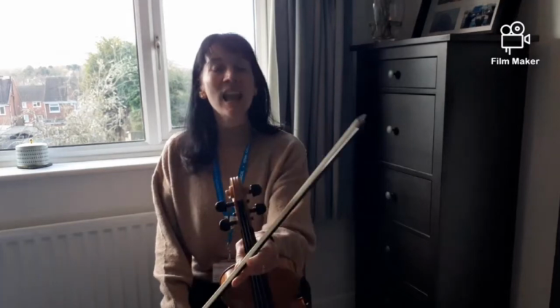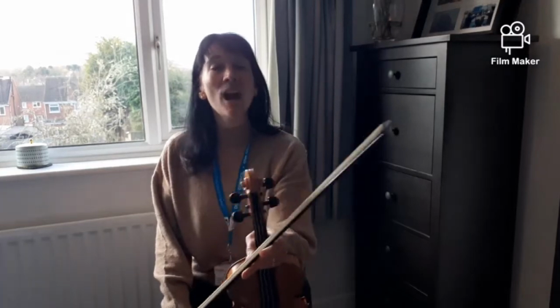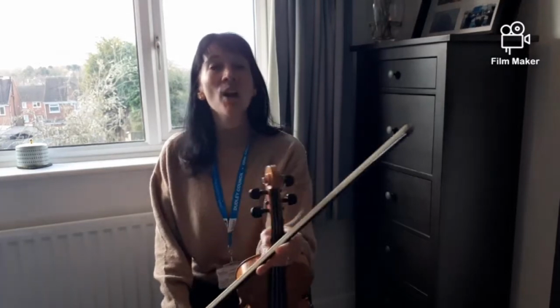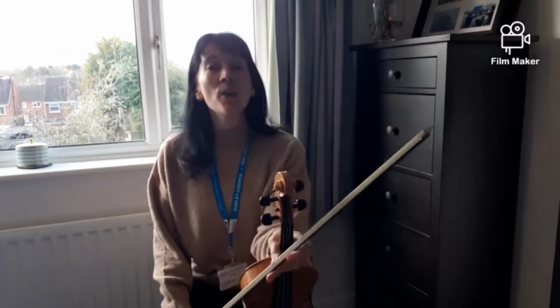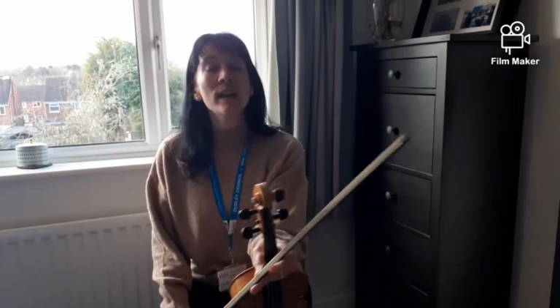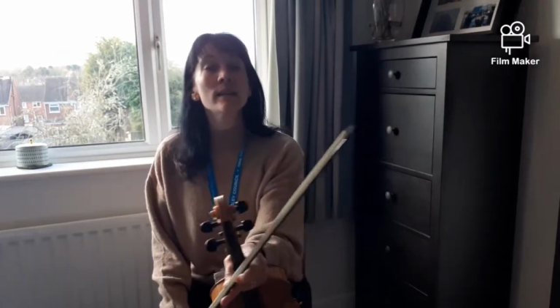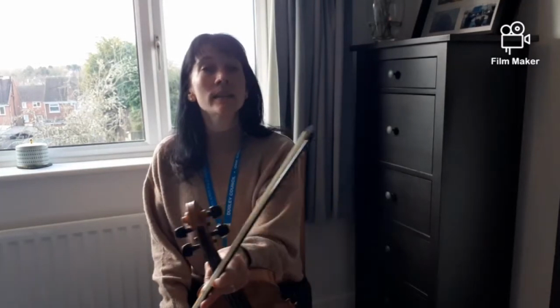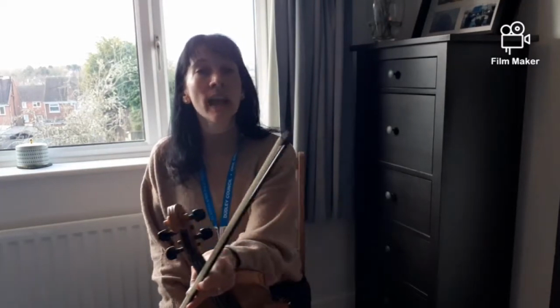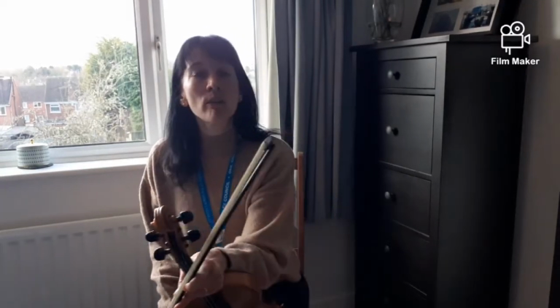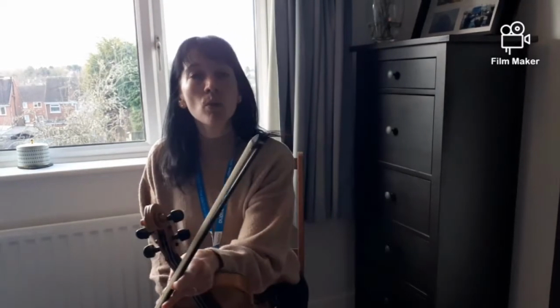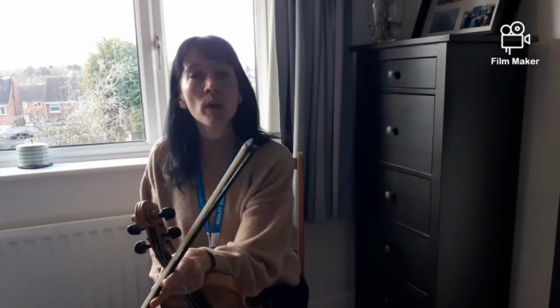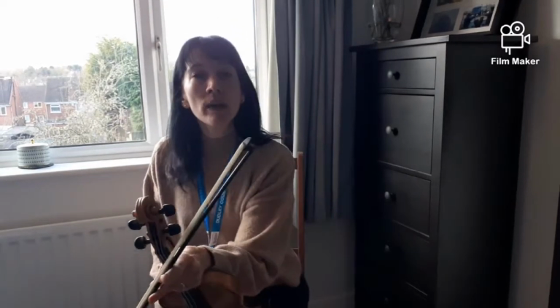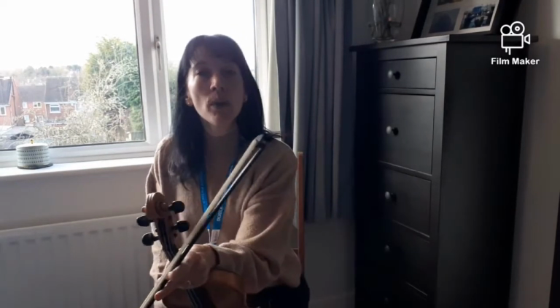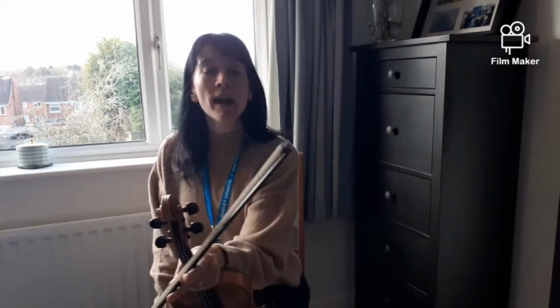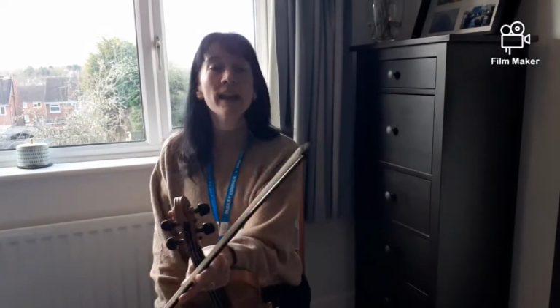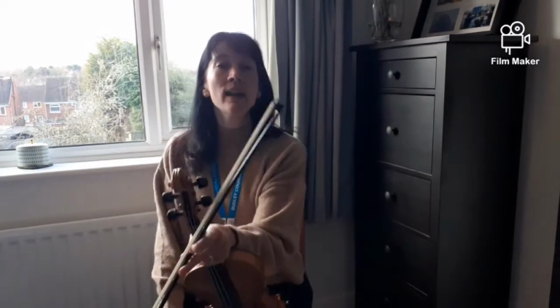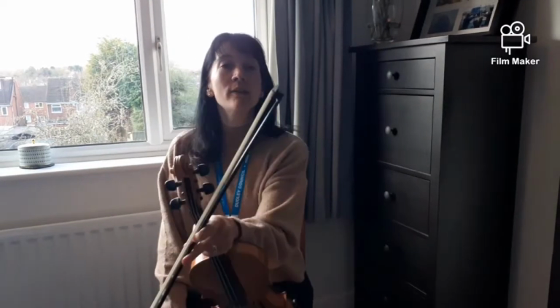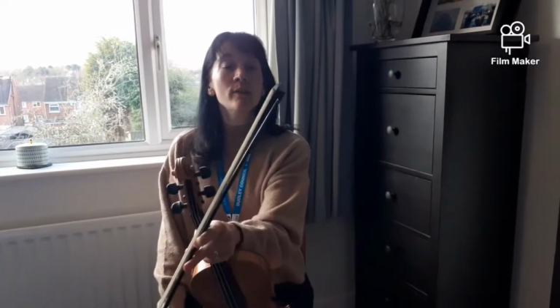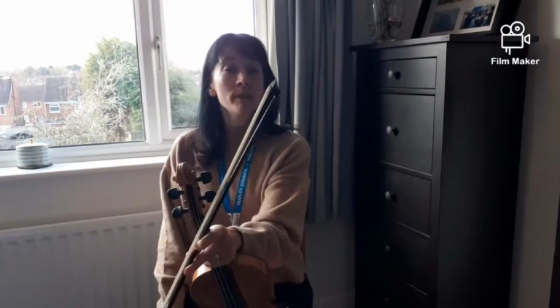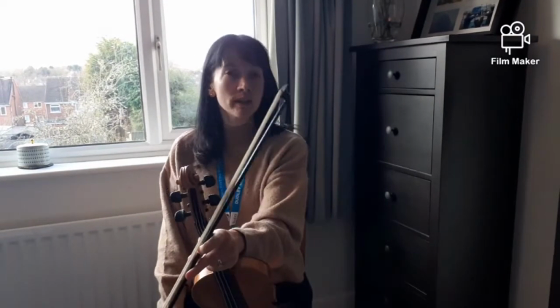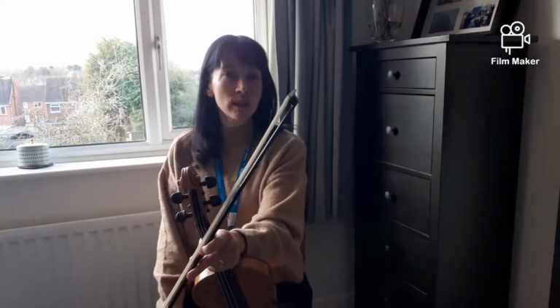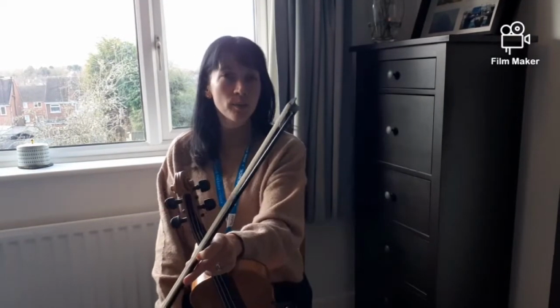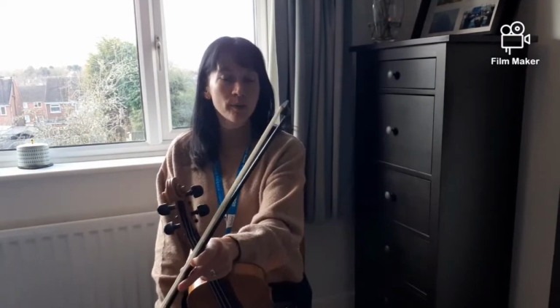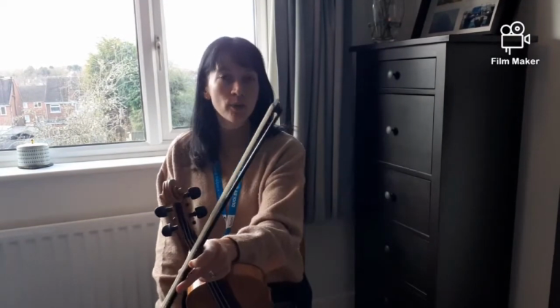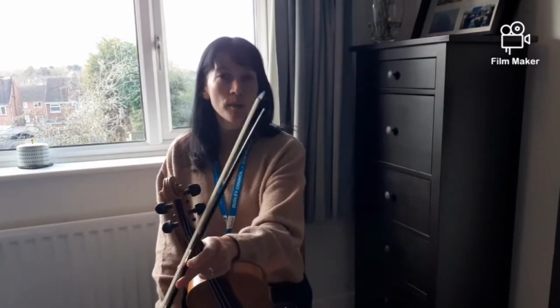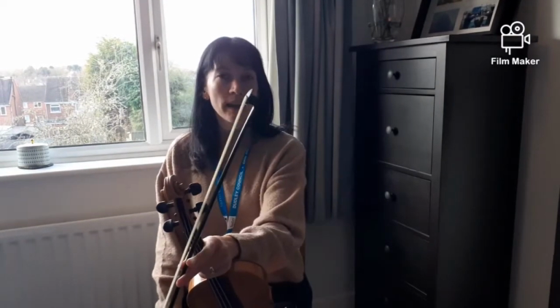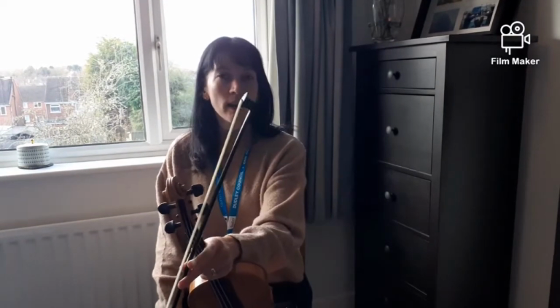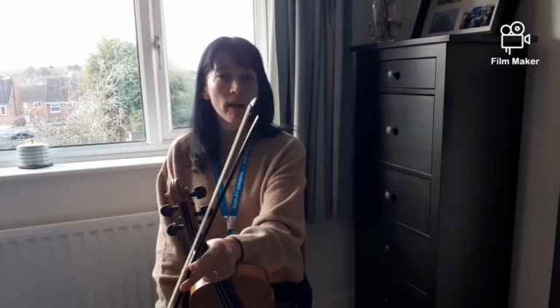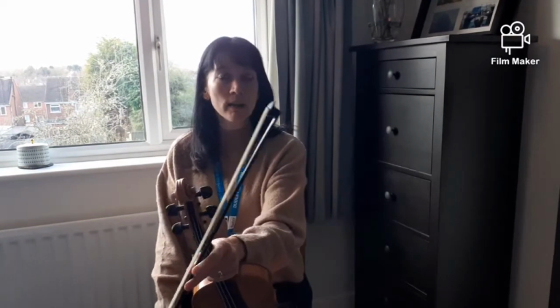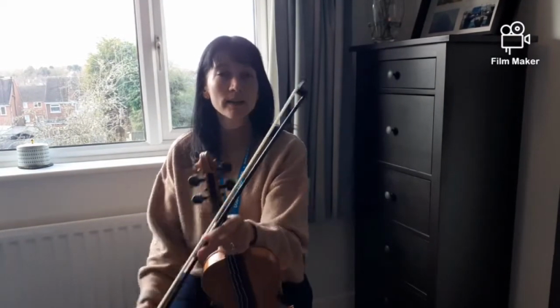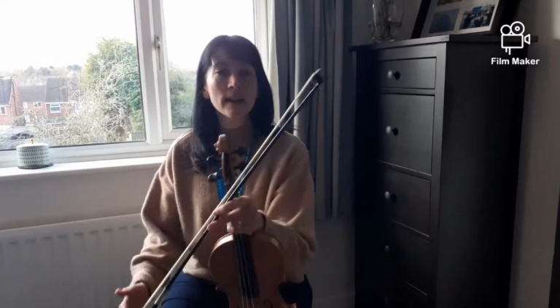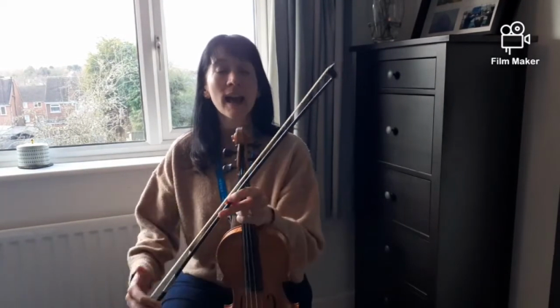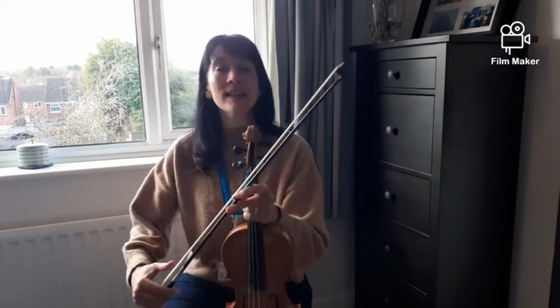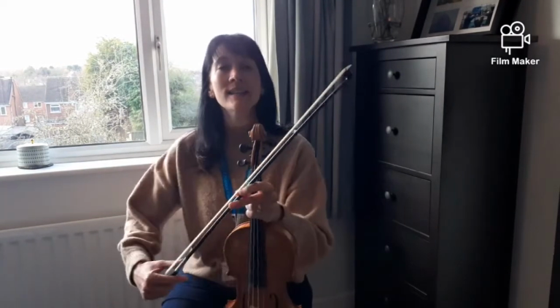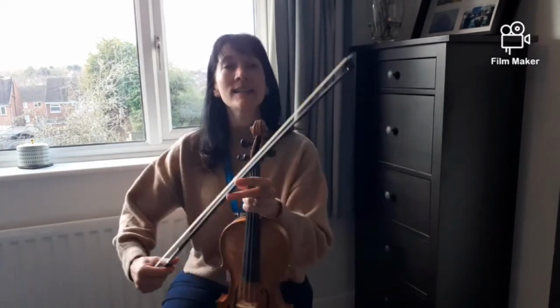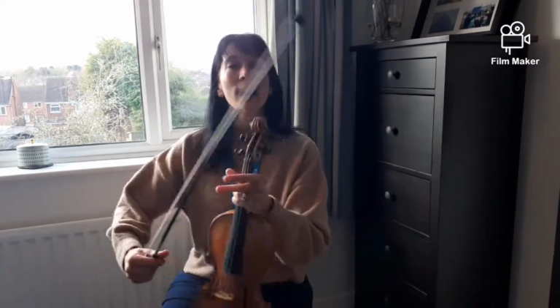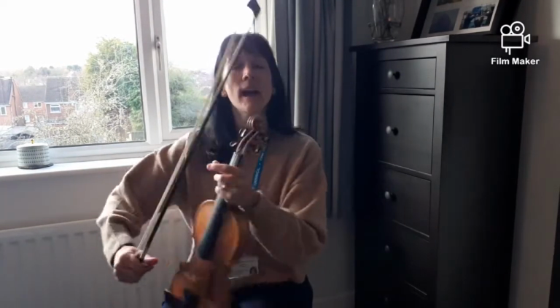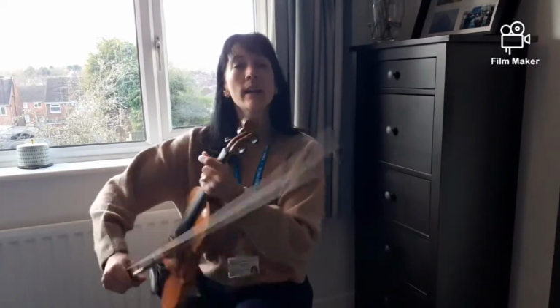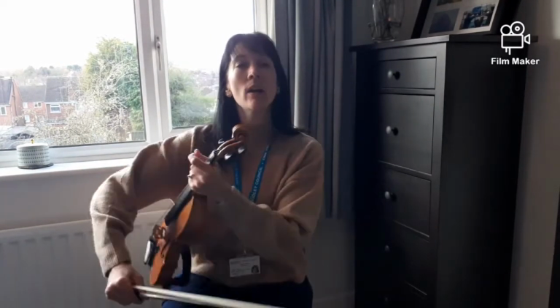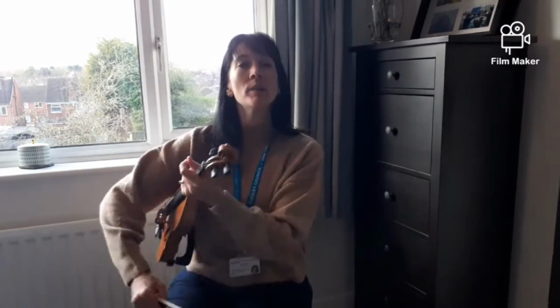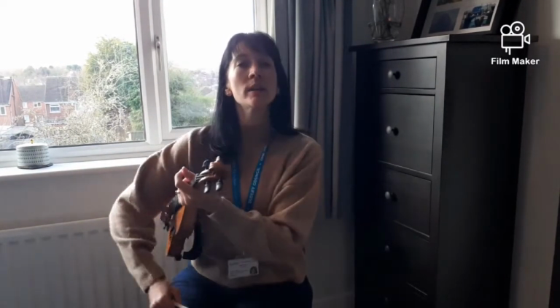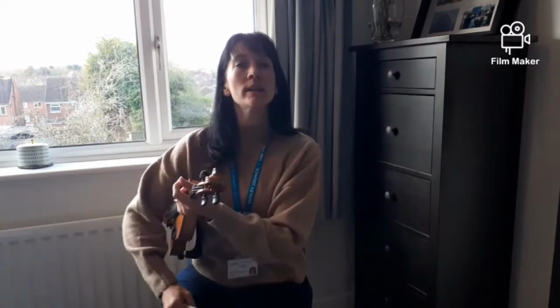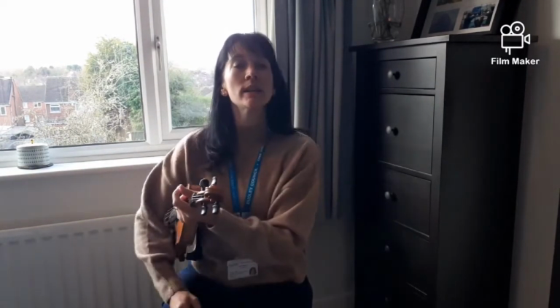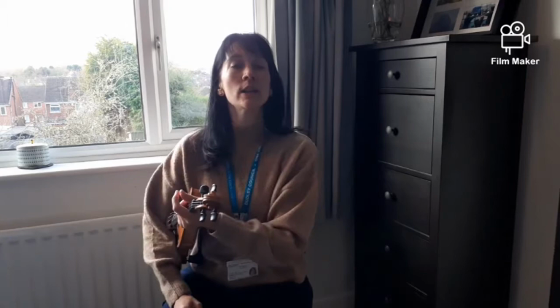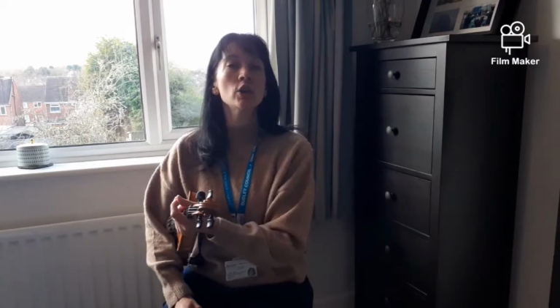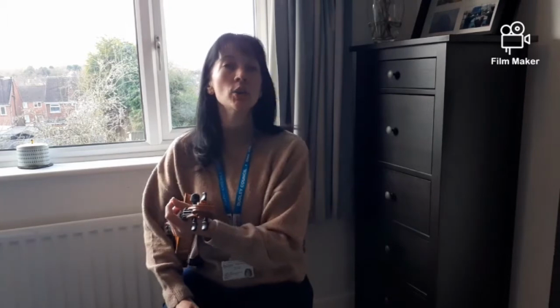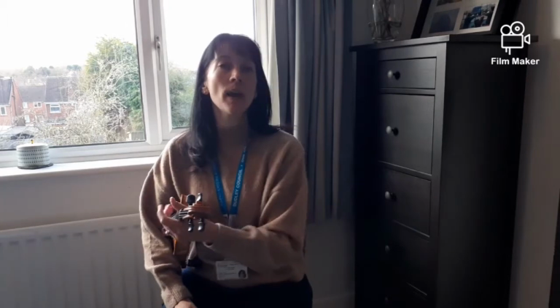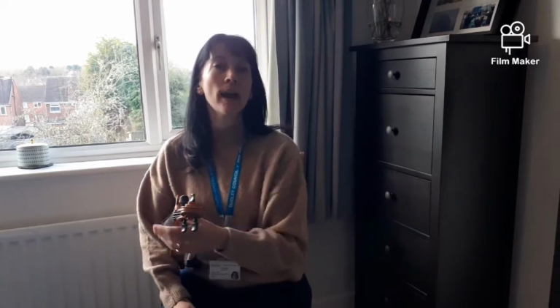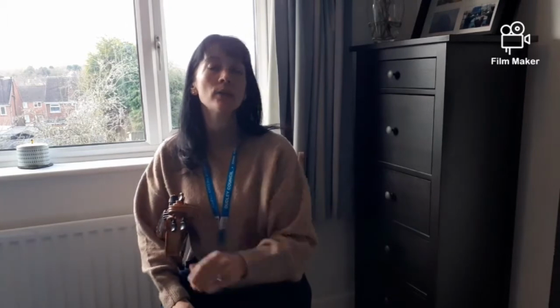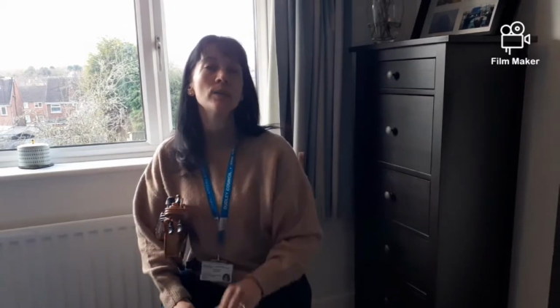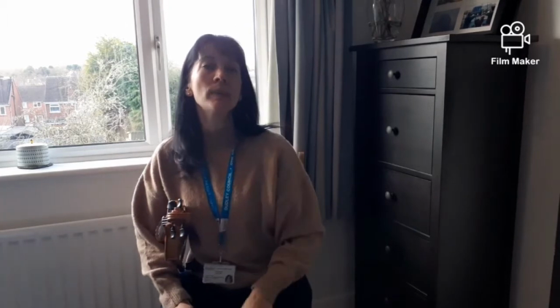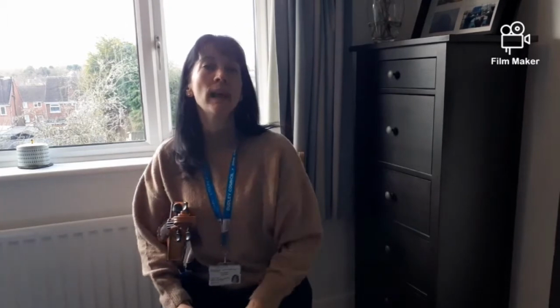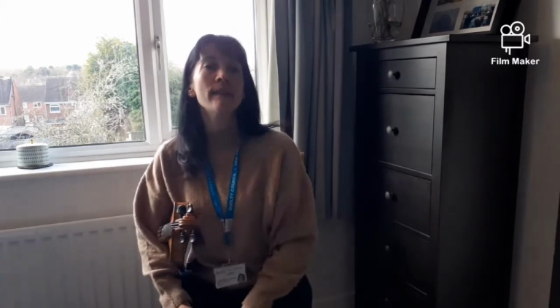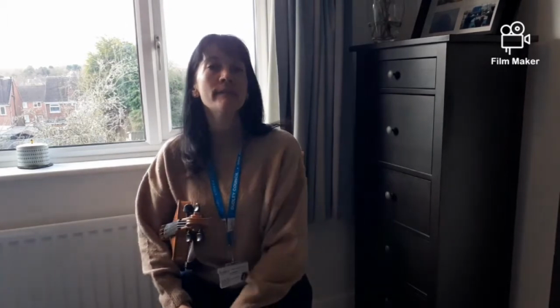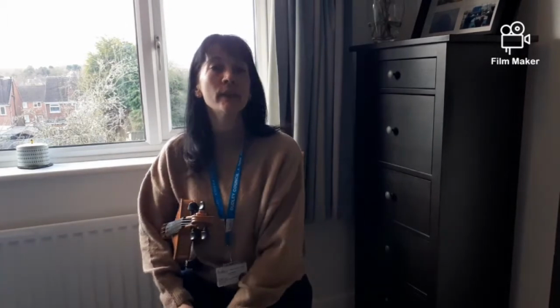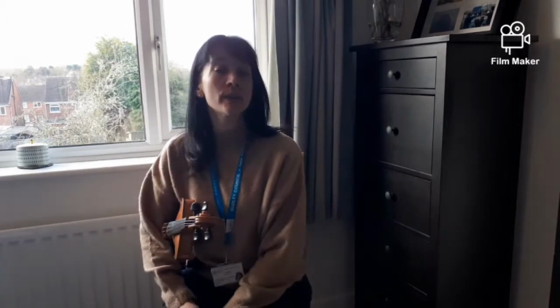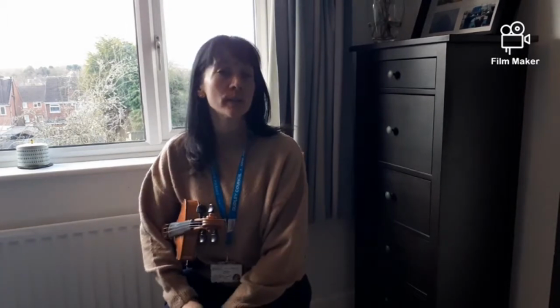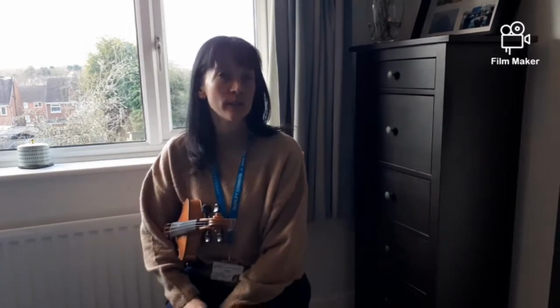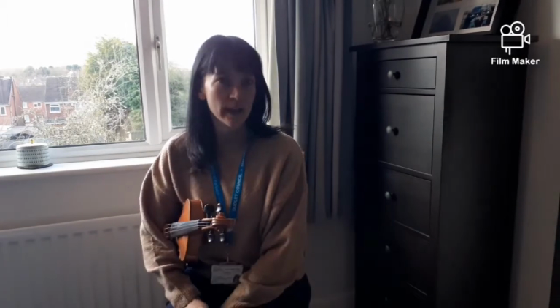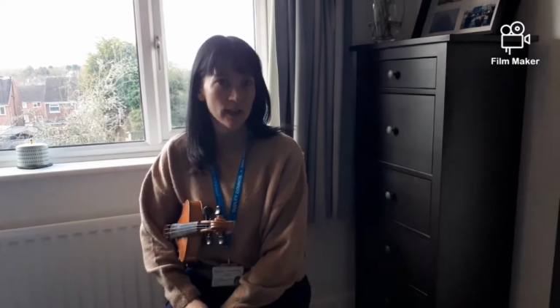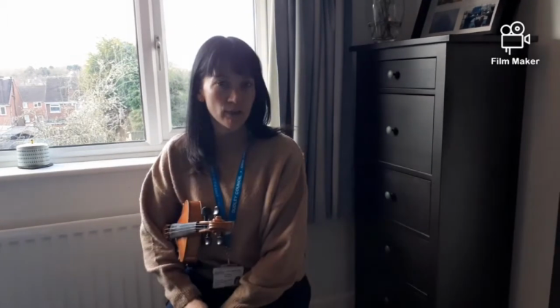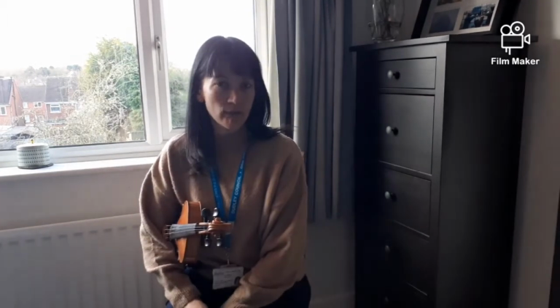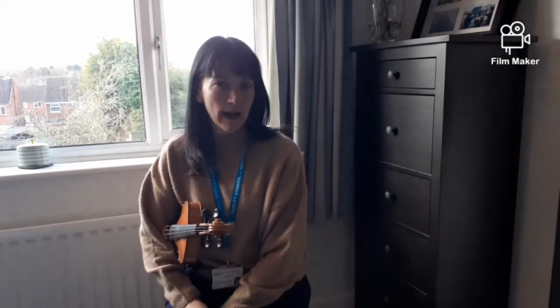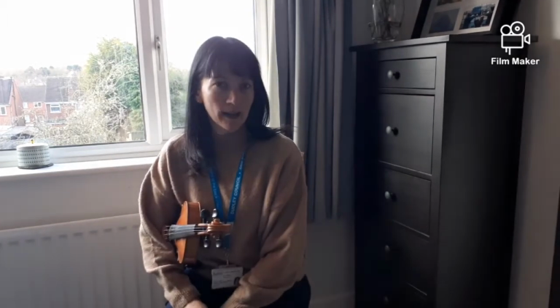Hello, it's Carol Weeway here from Dudley Performing Arts and today I'm going to teach you how to play First Finger Rag.